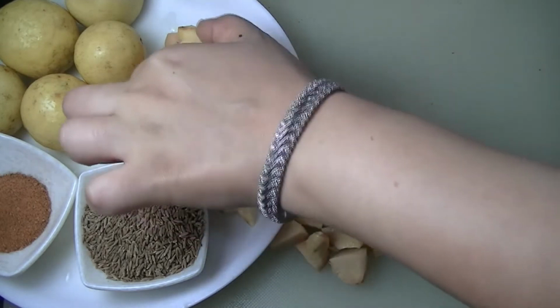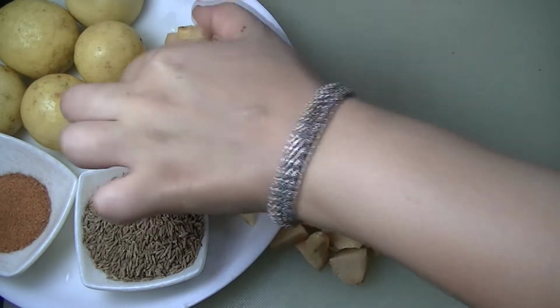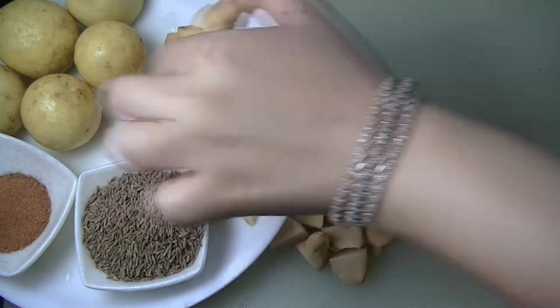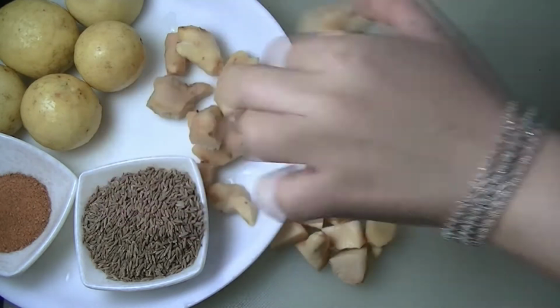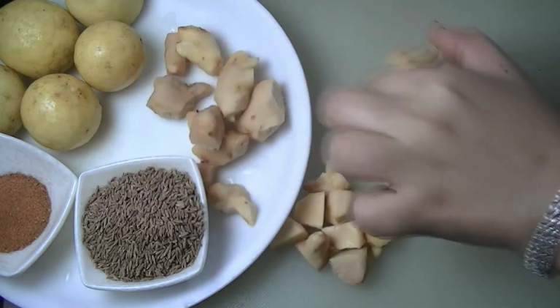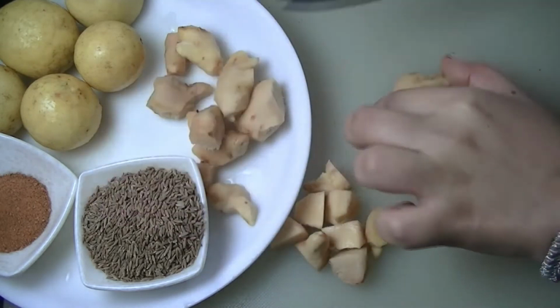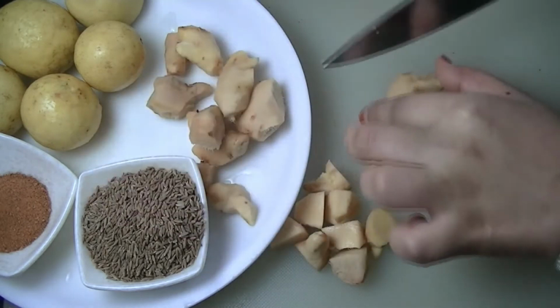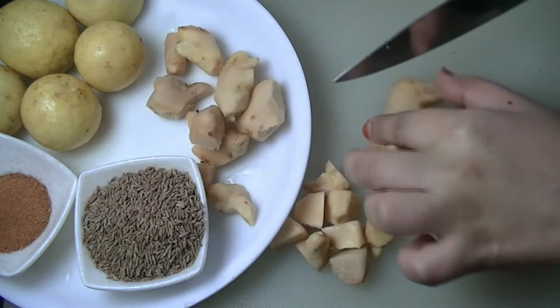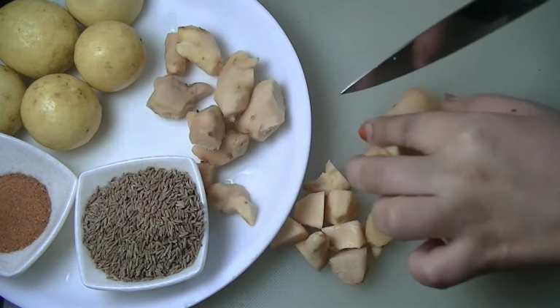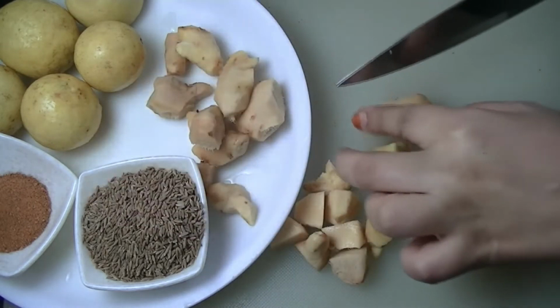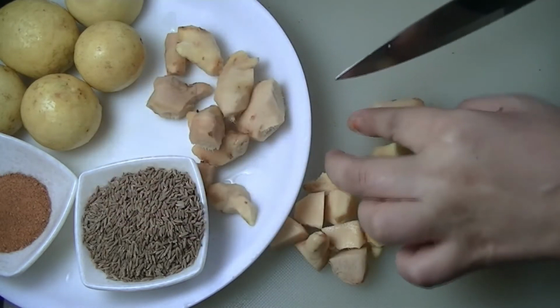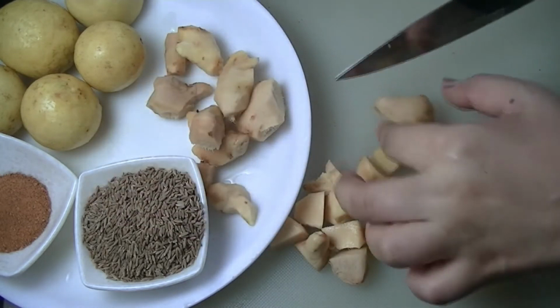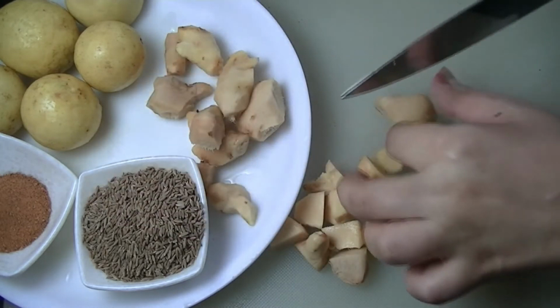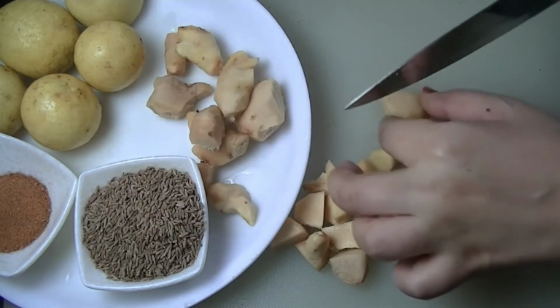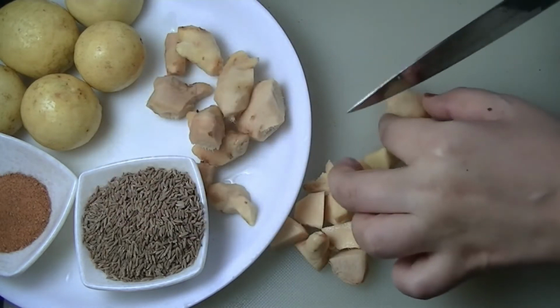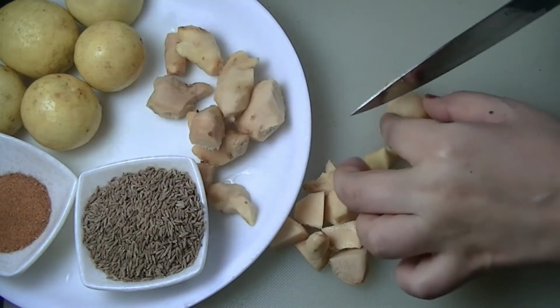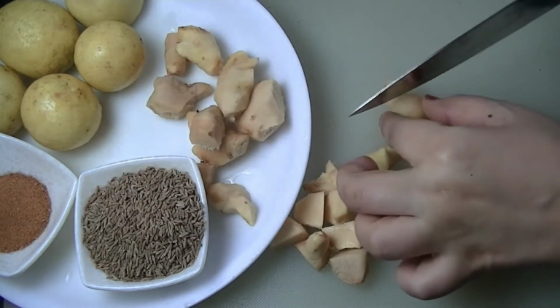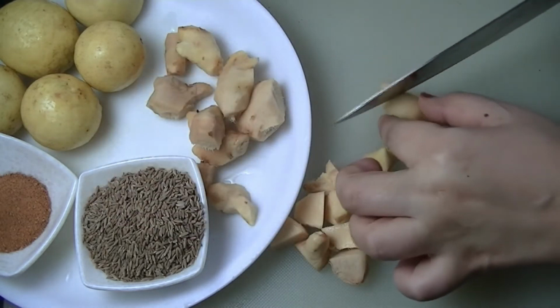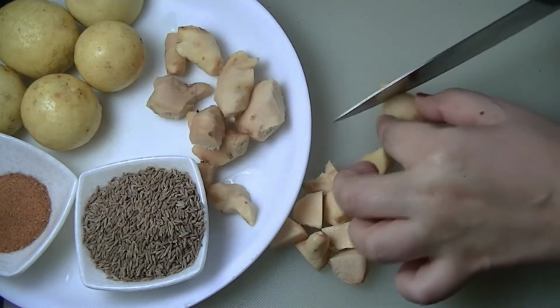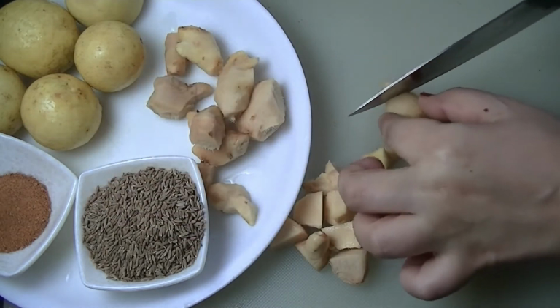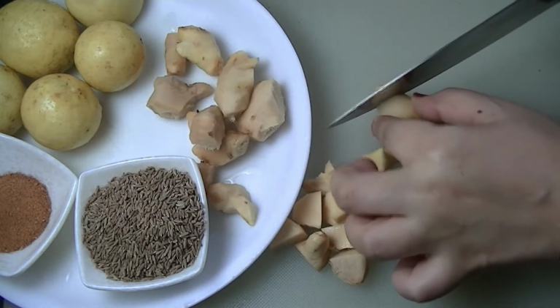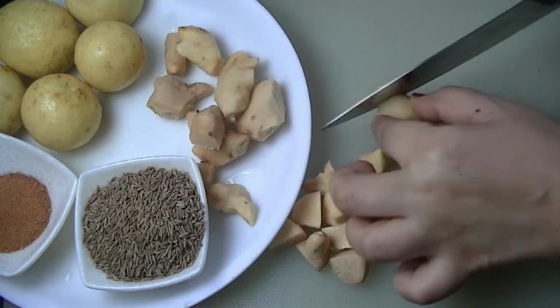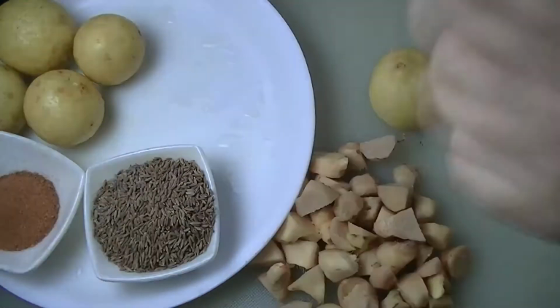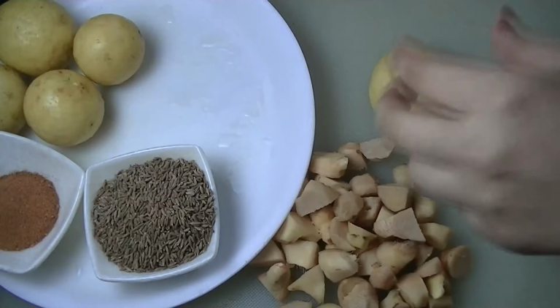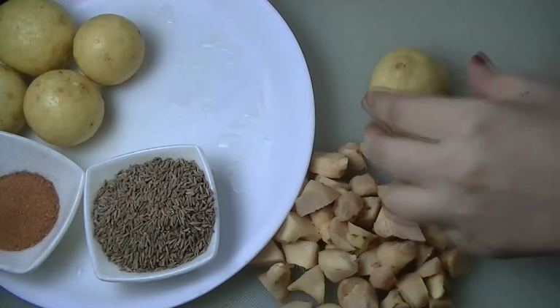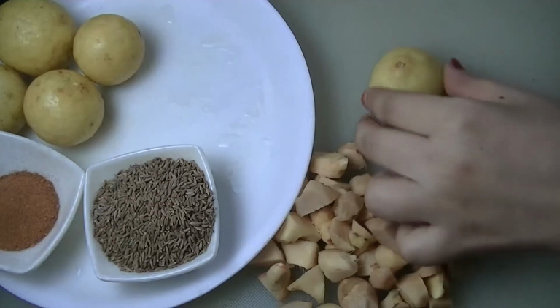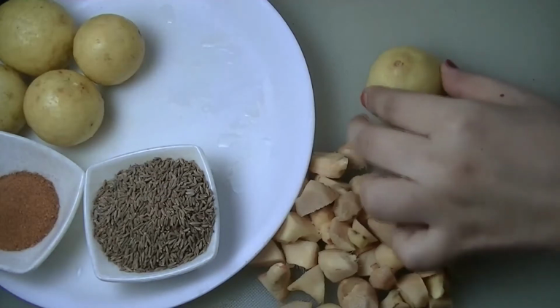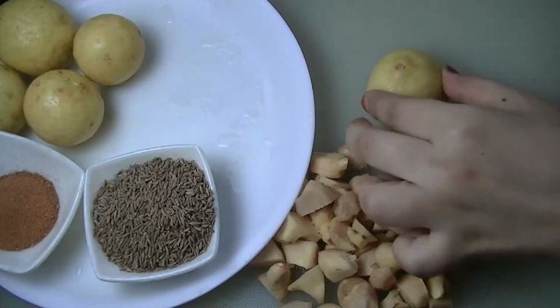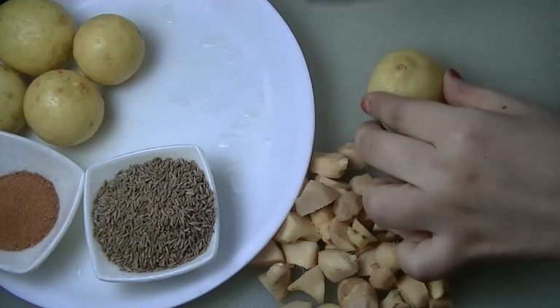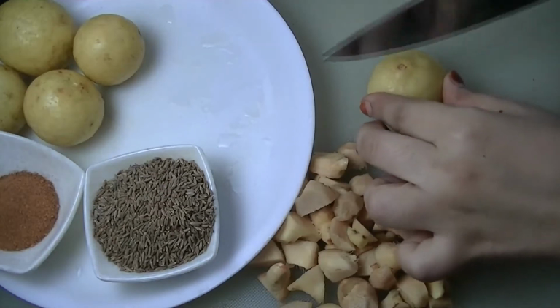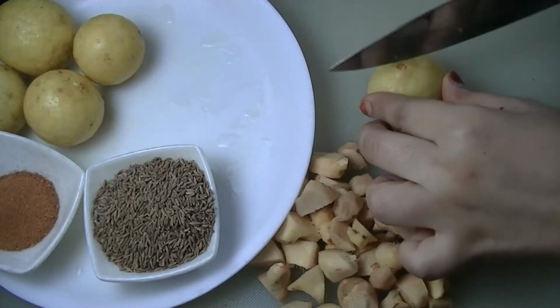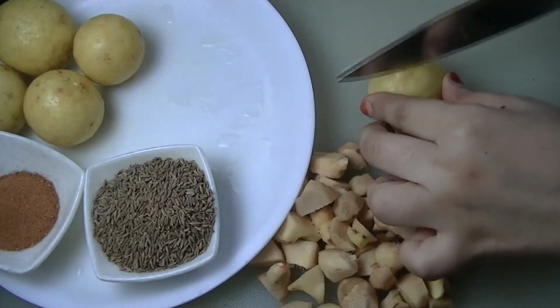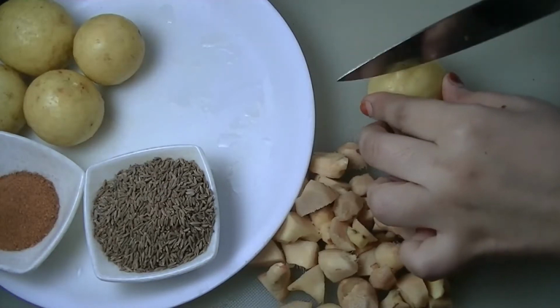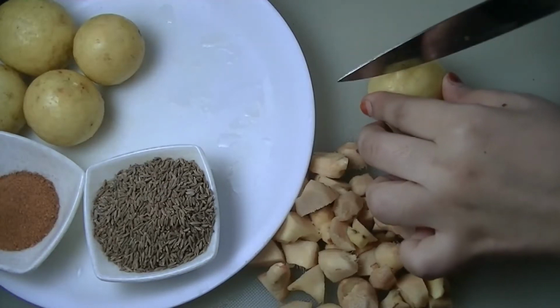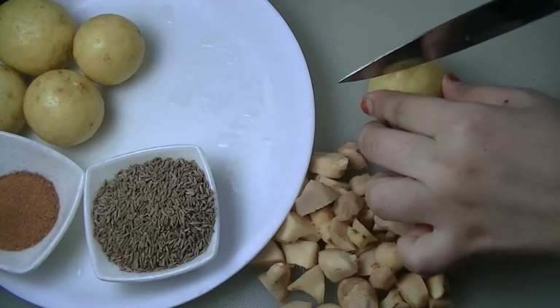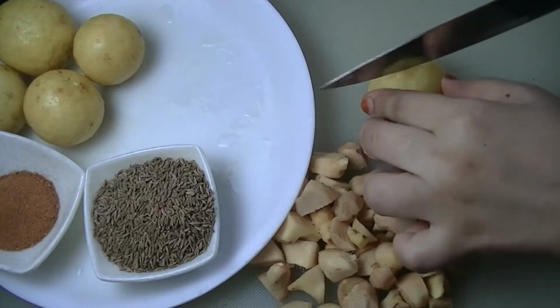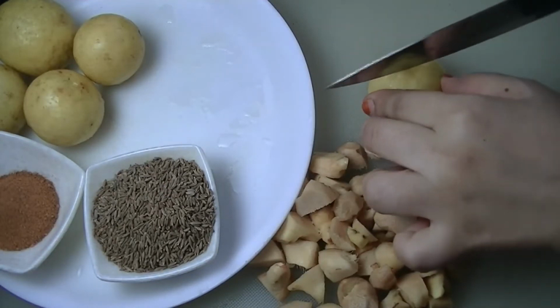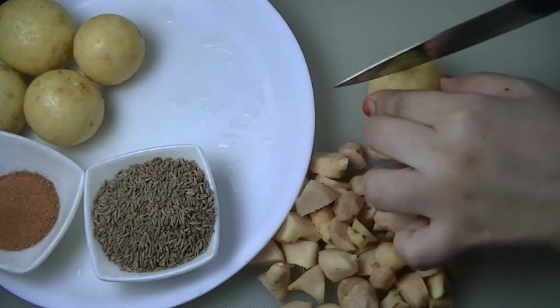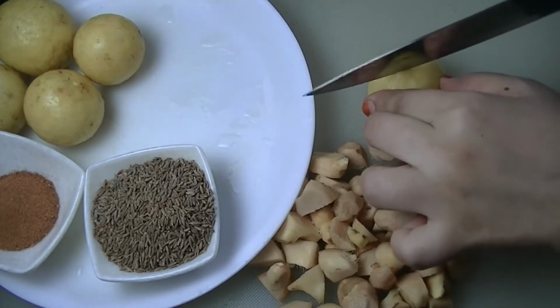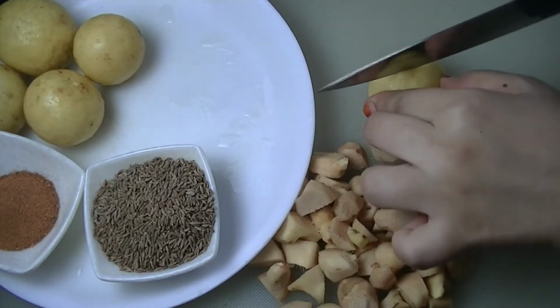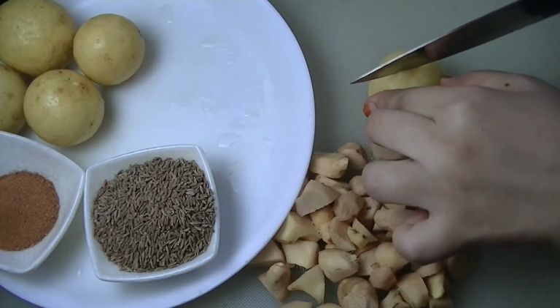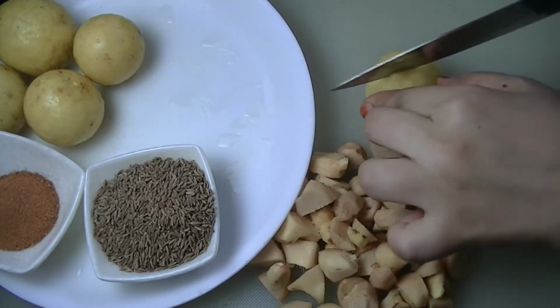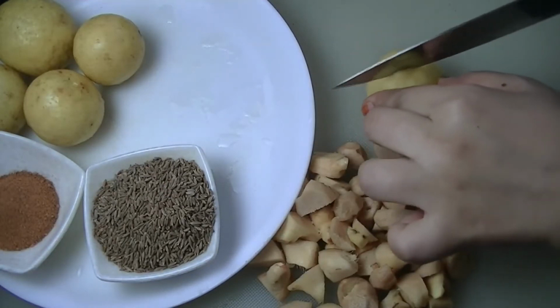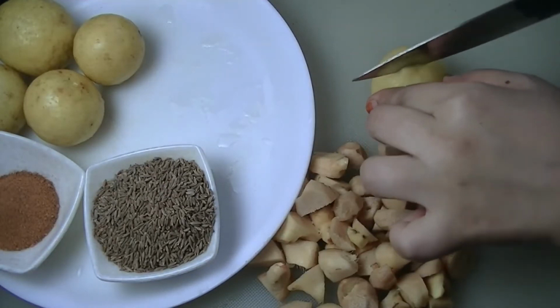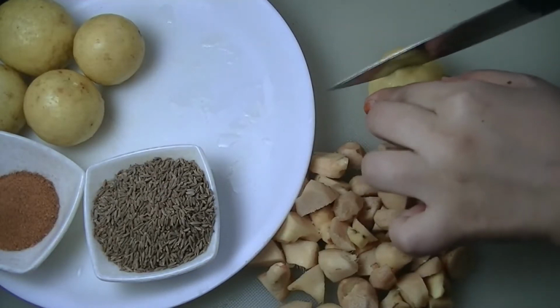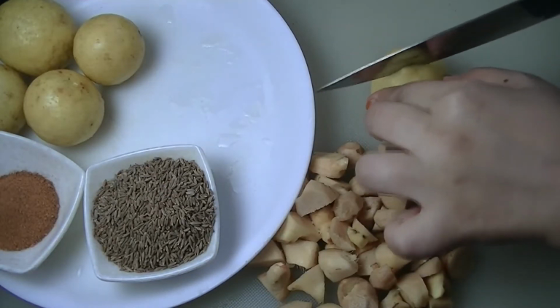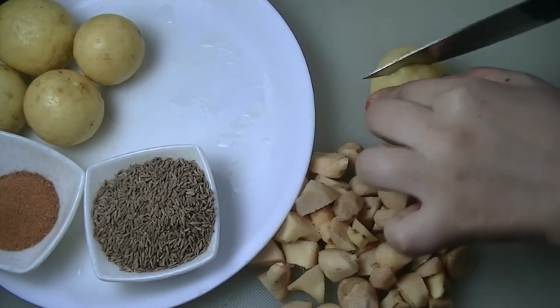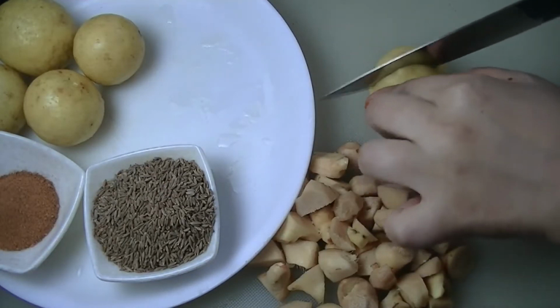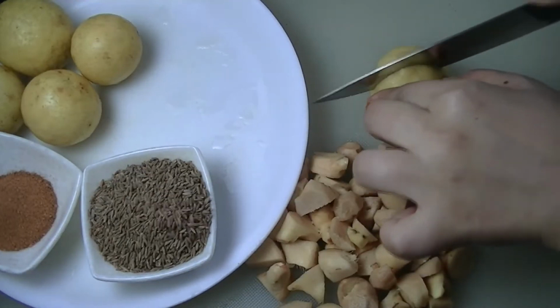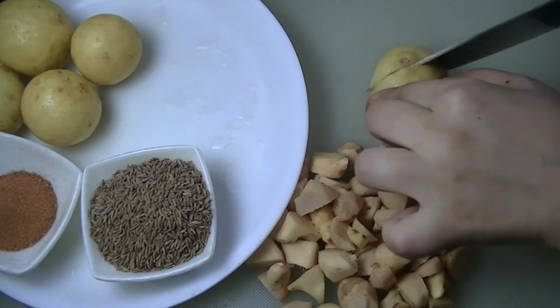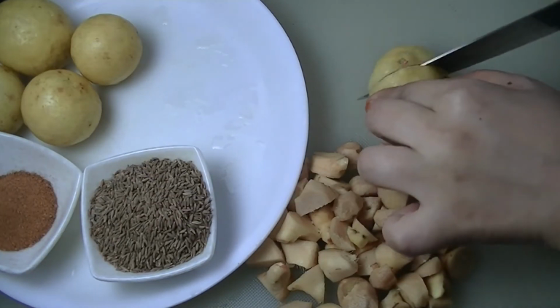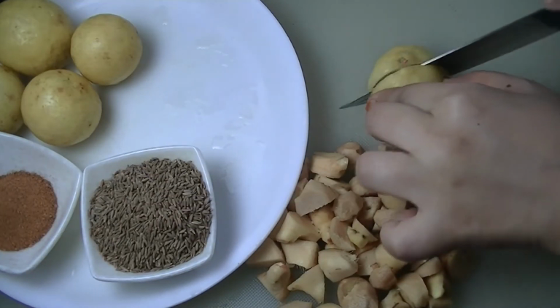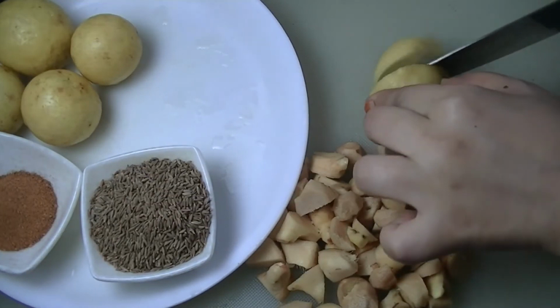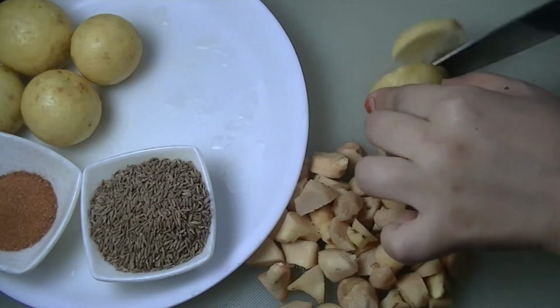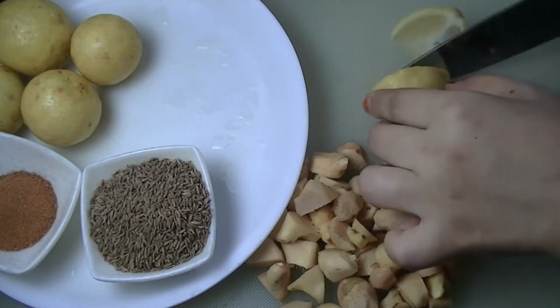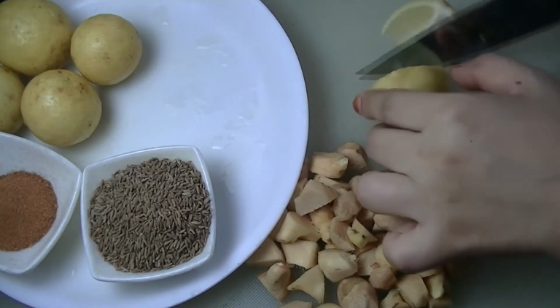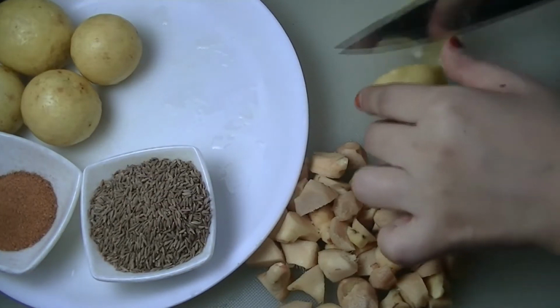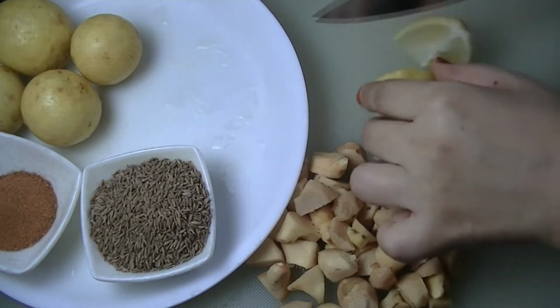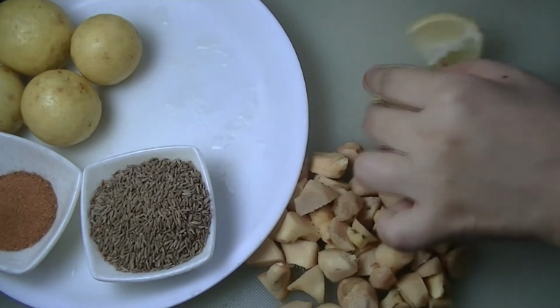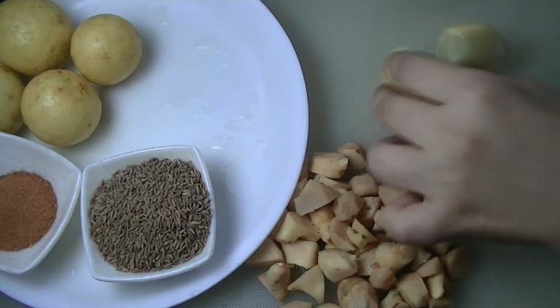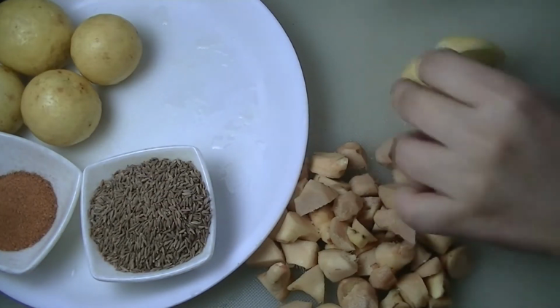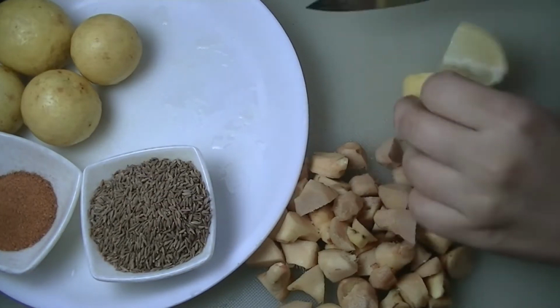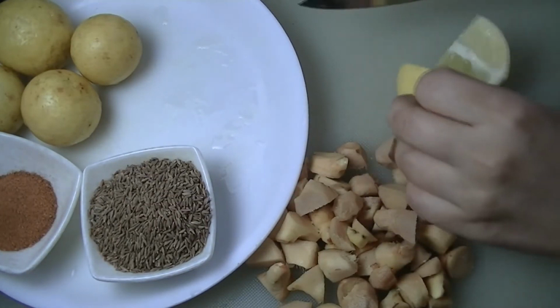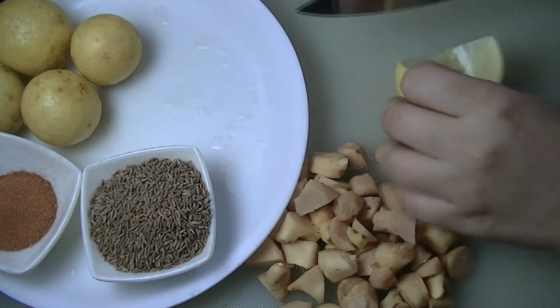You can chop it into medium pieces, then cut it into small pieces as well.